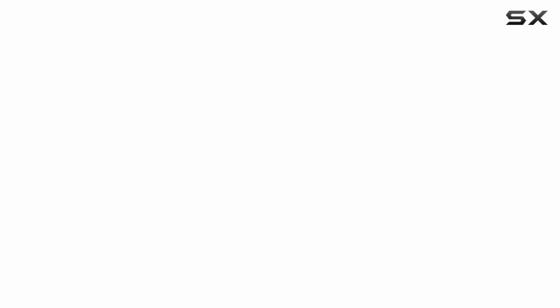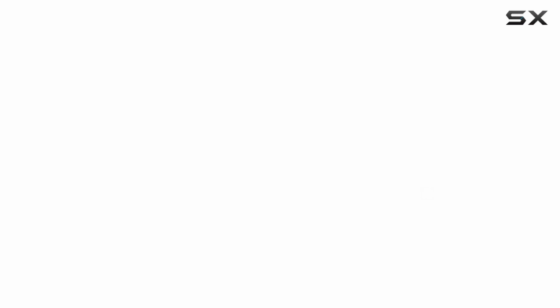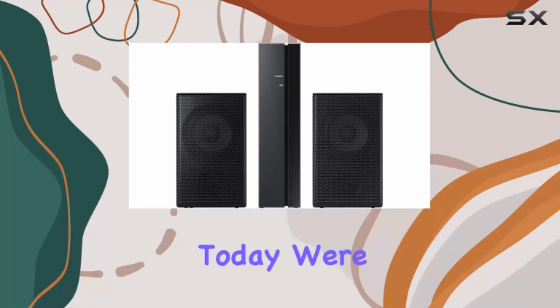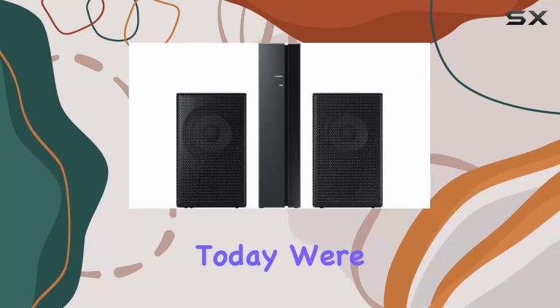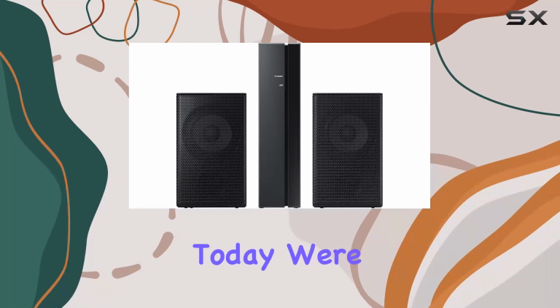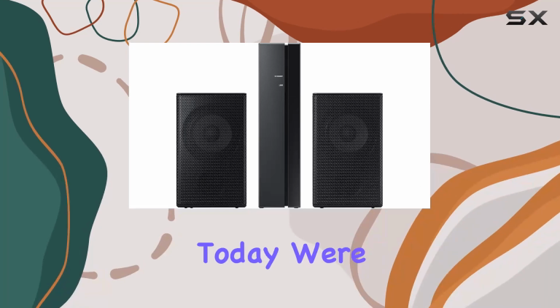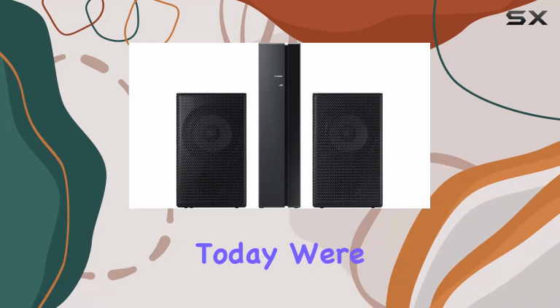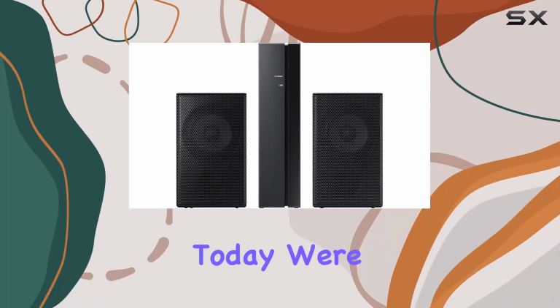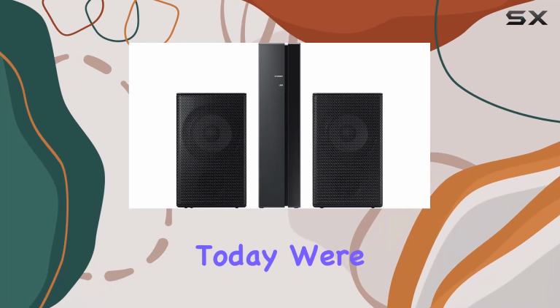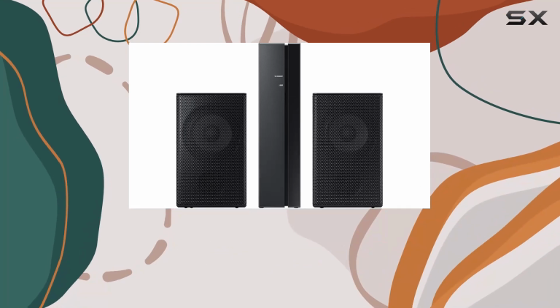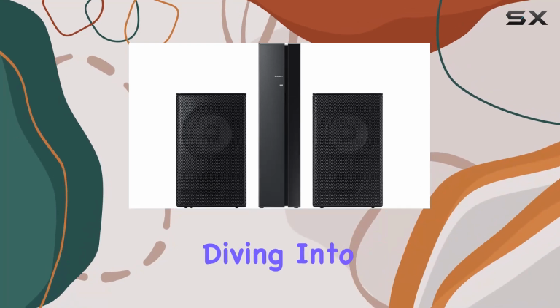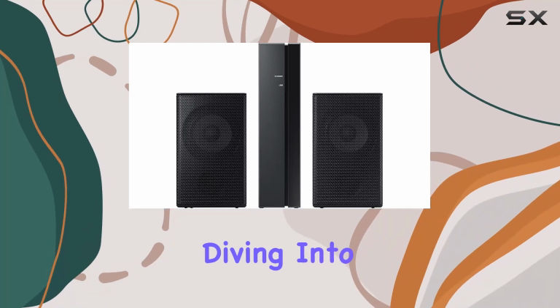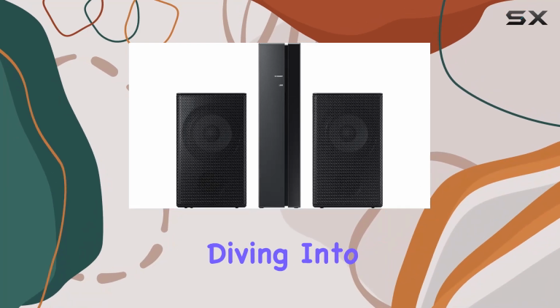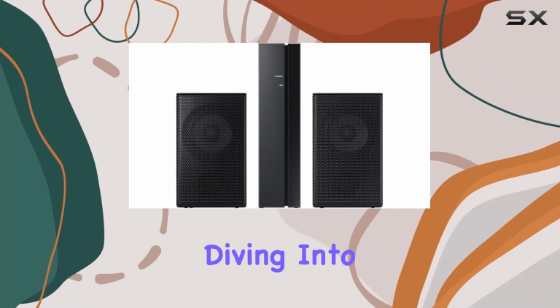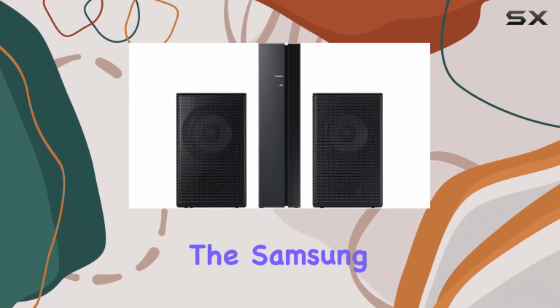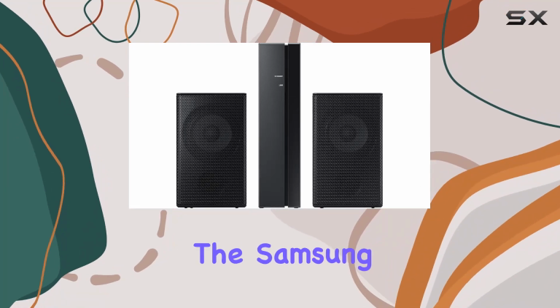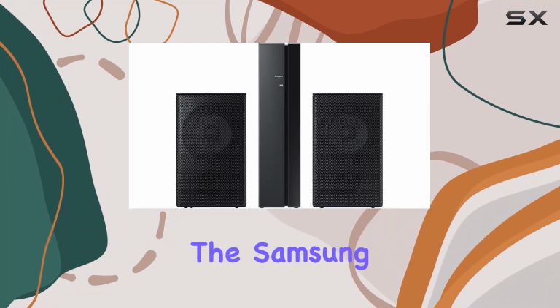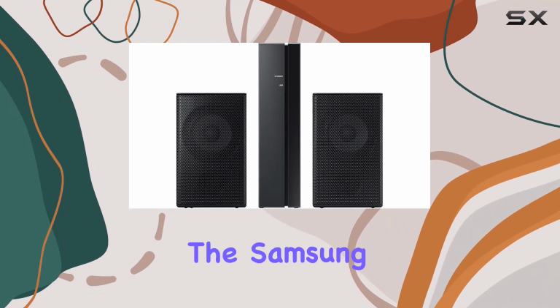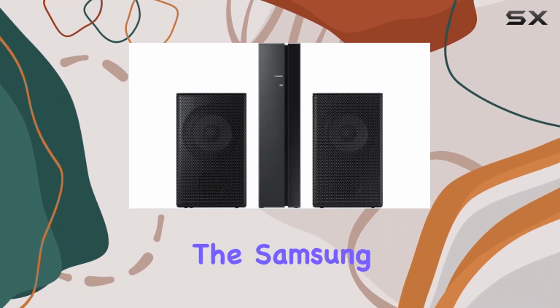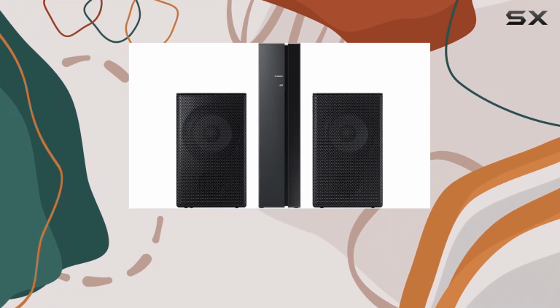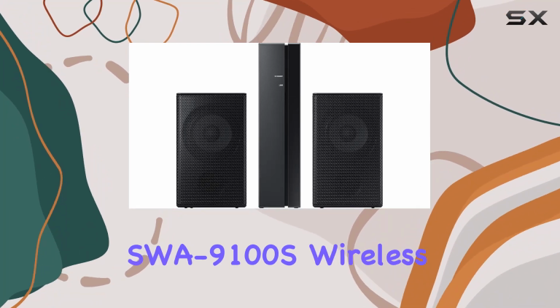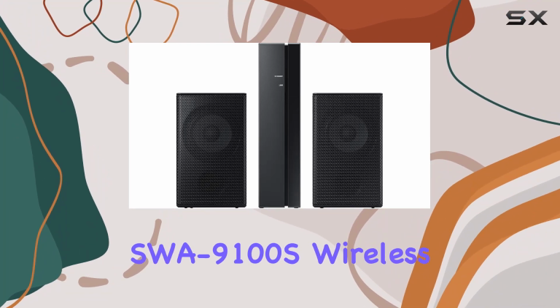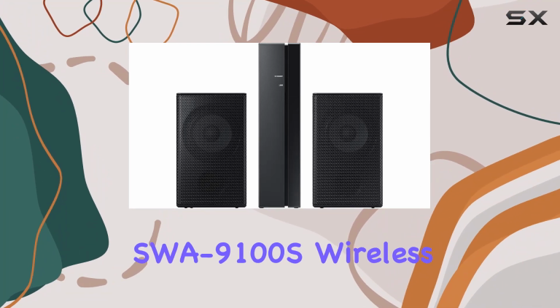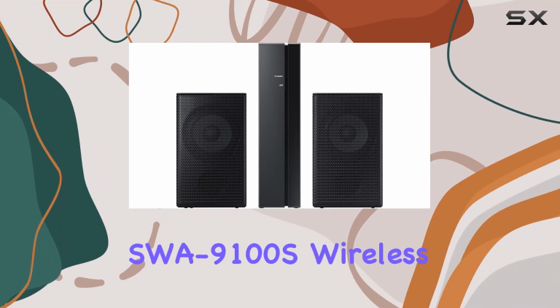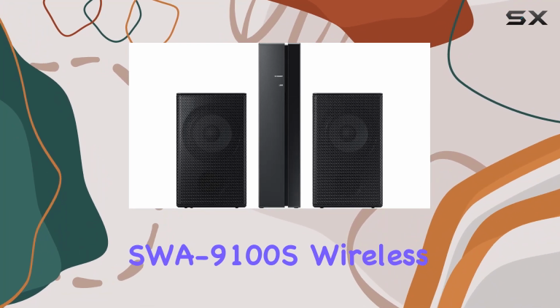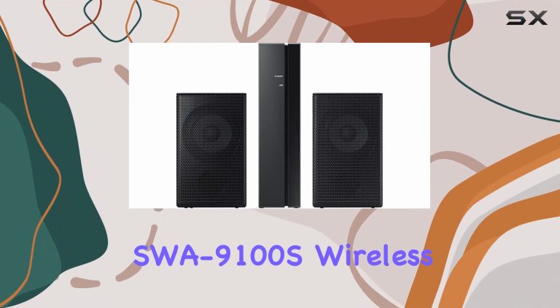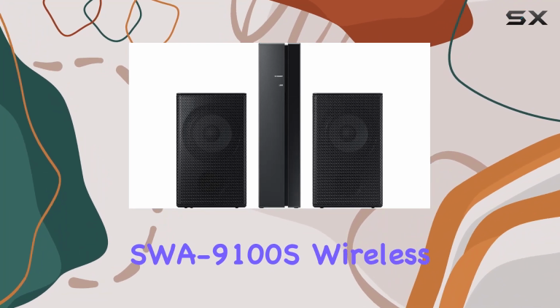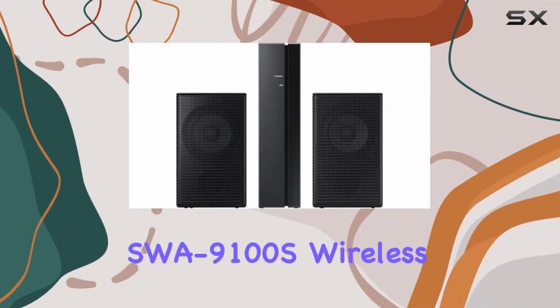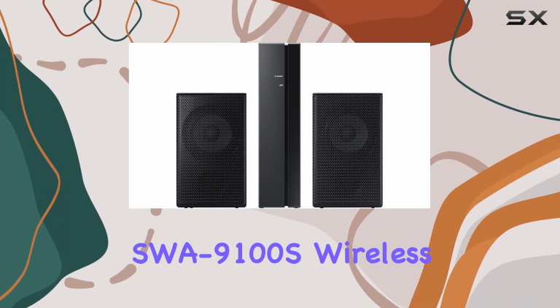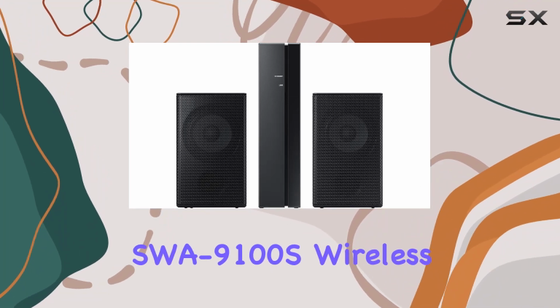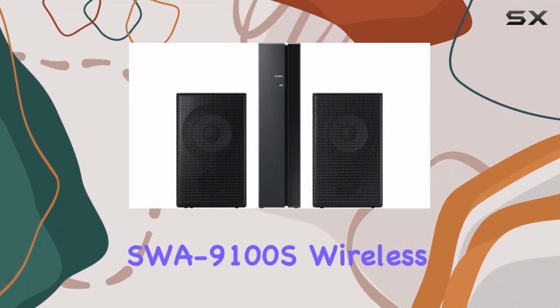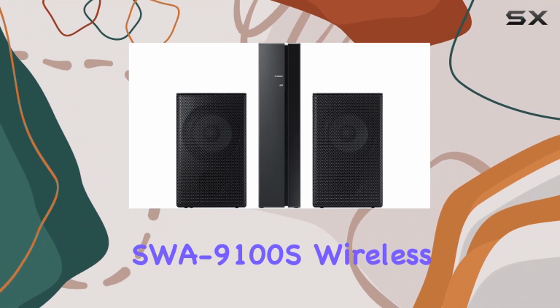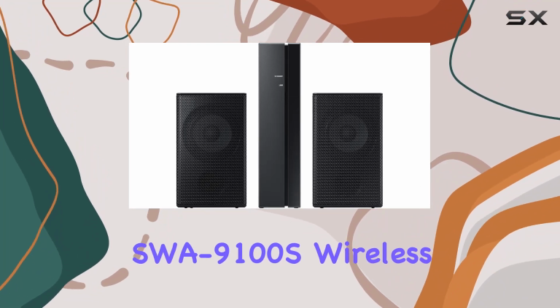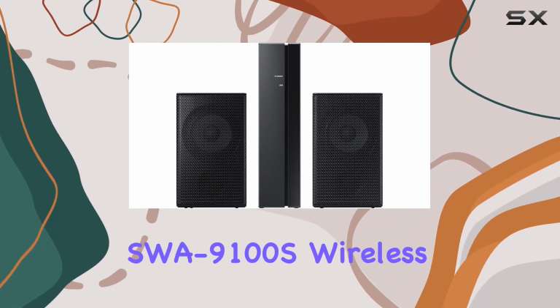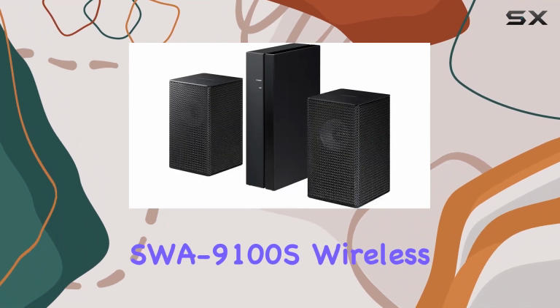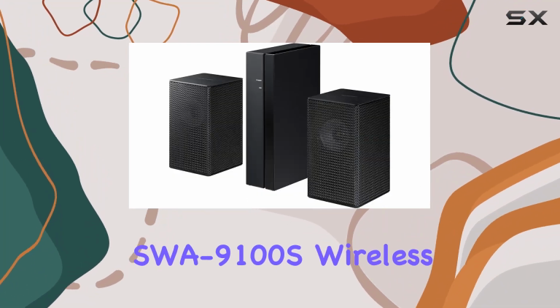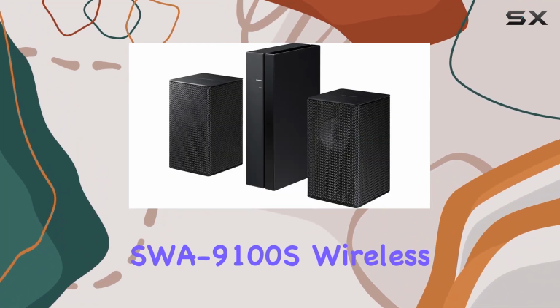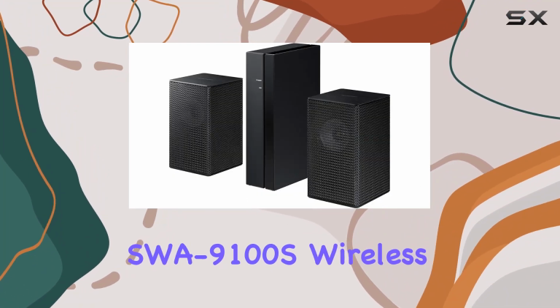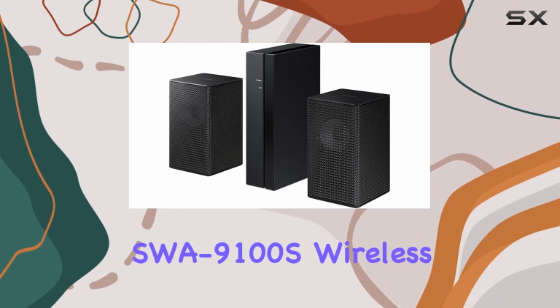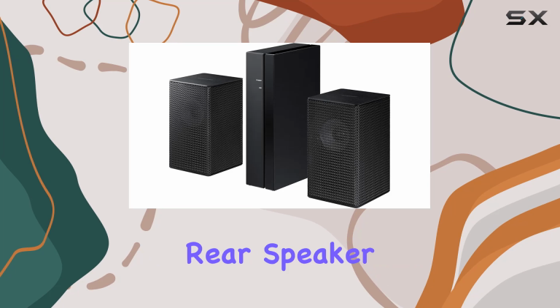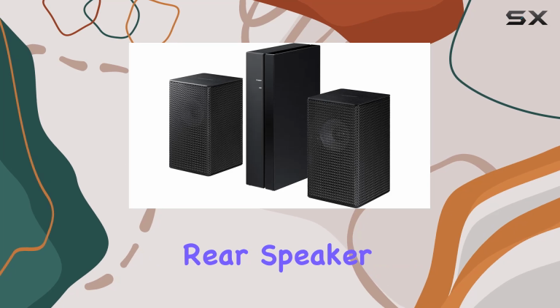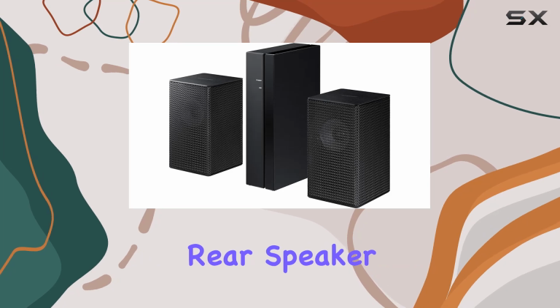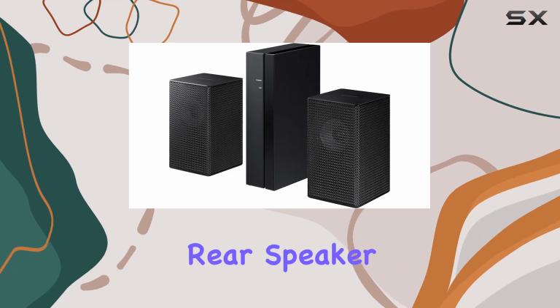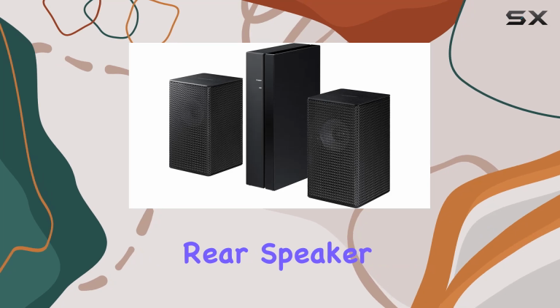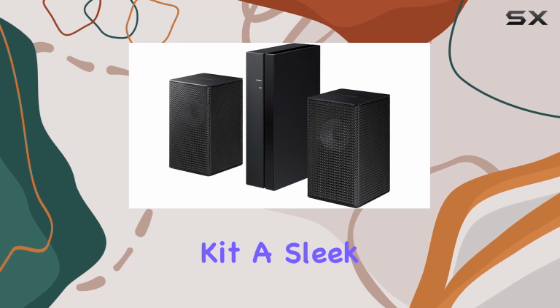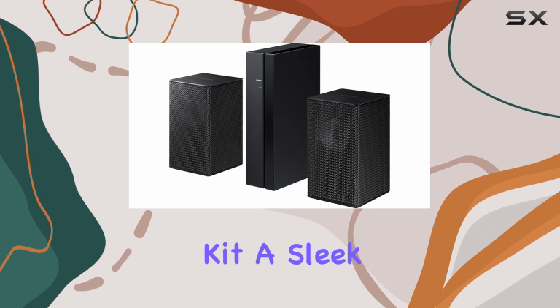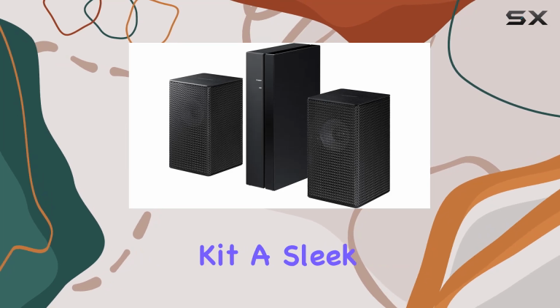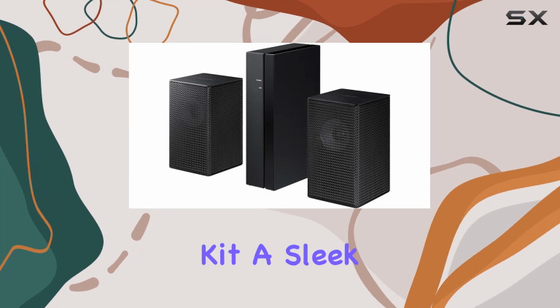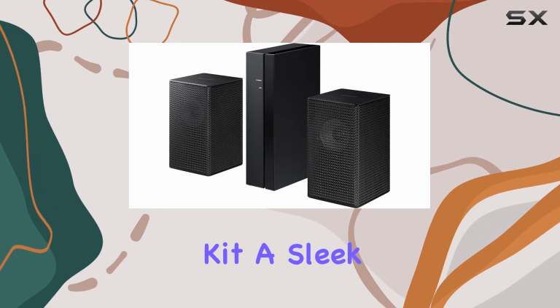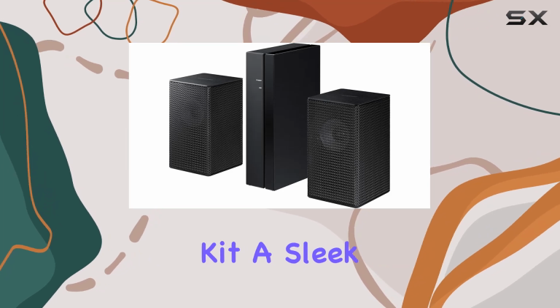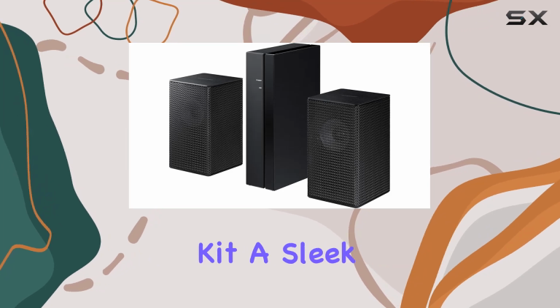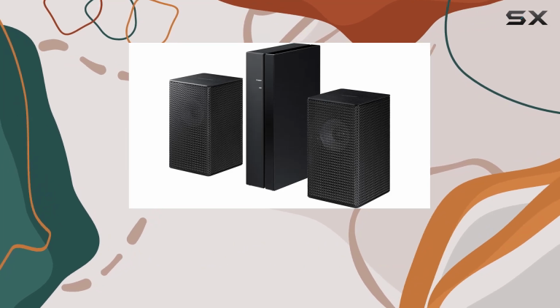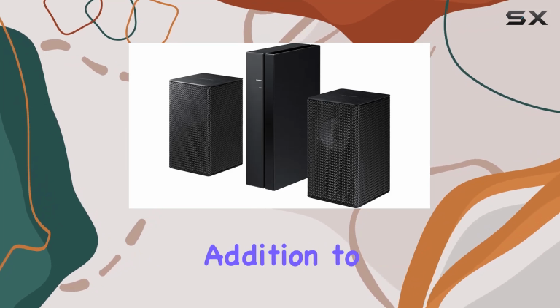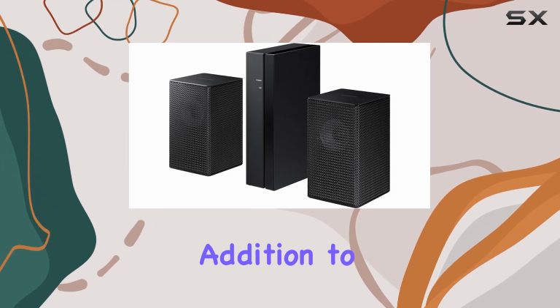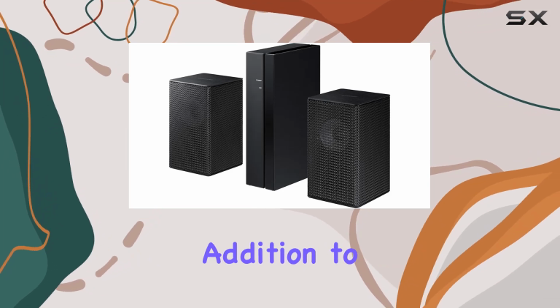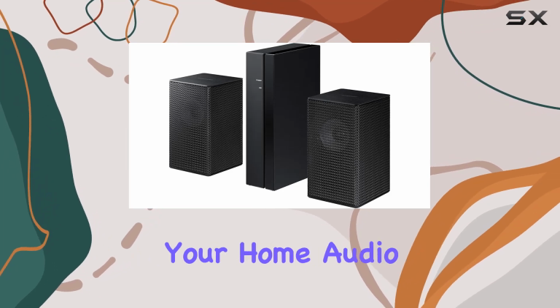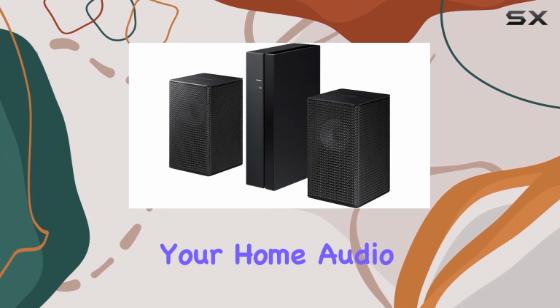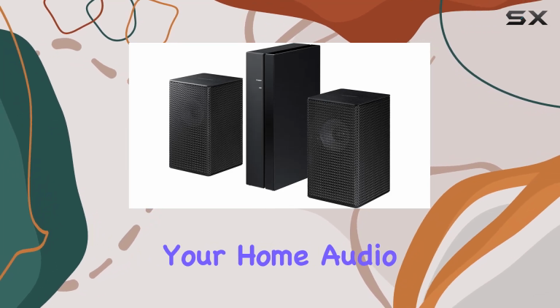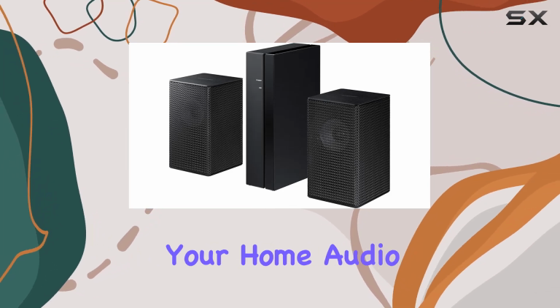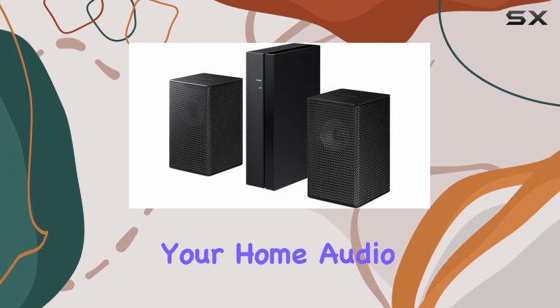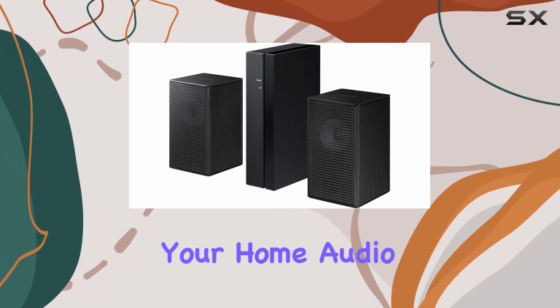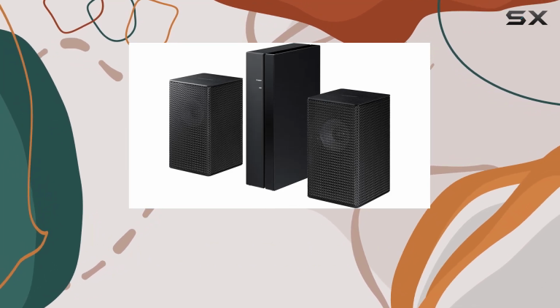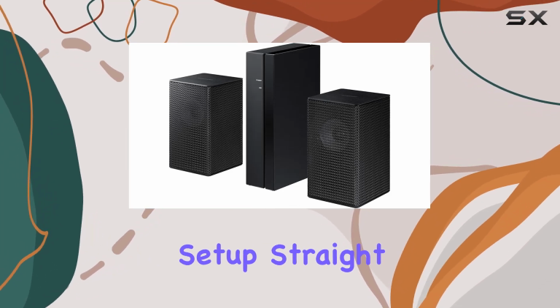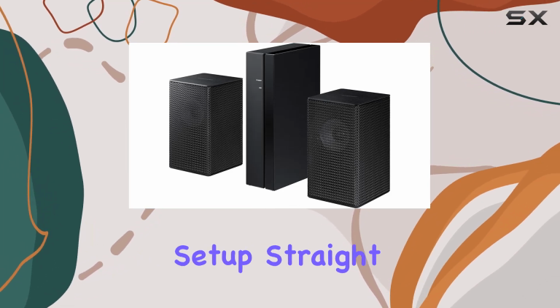Today, we're diving into the Samsung SWA-9100S Wireless Rear Speaker Kit, a sleek addition to your home audio setup.